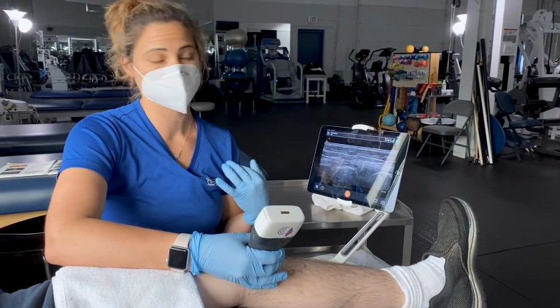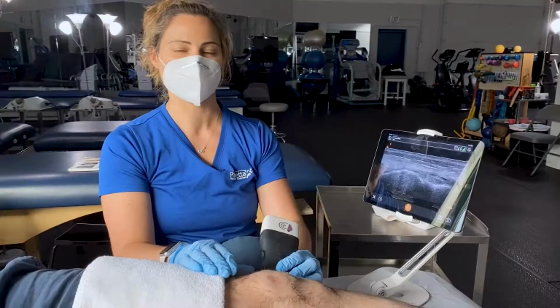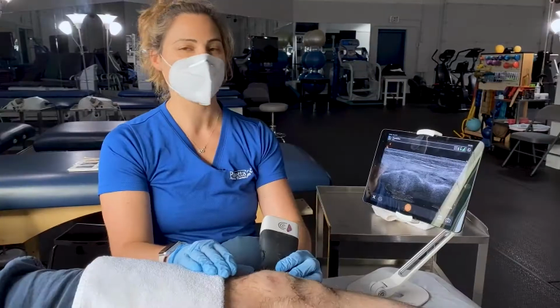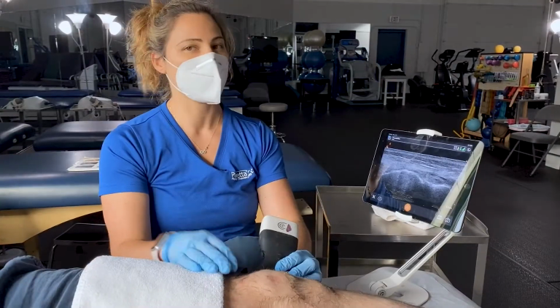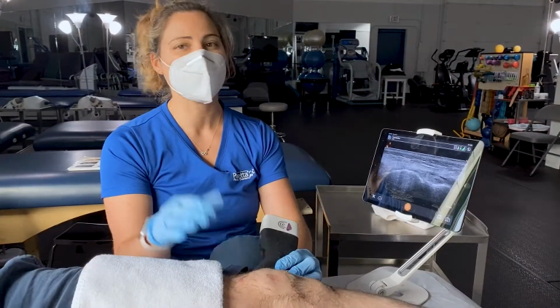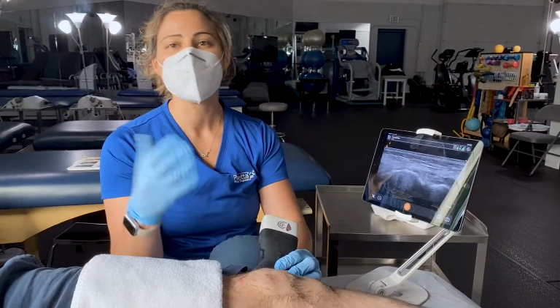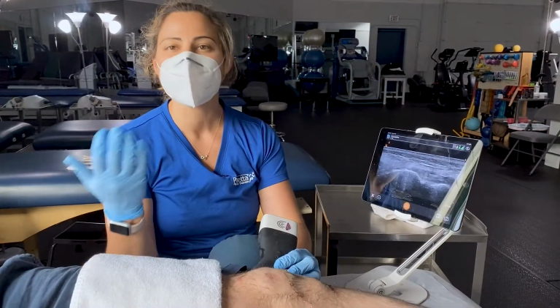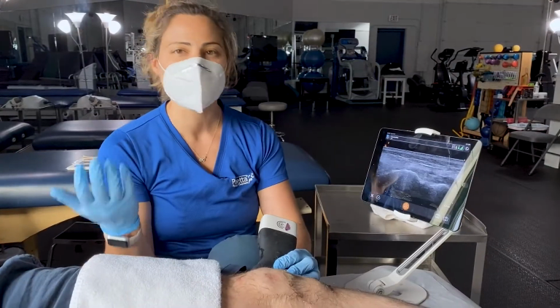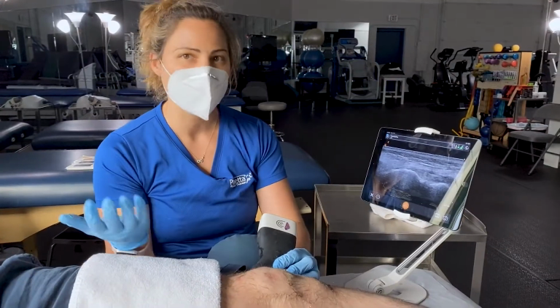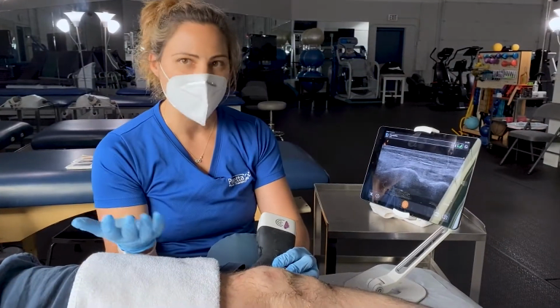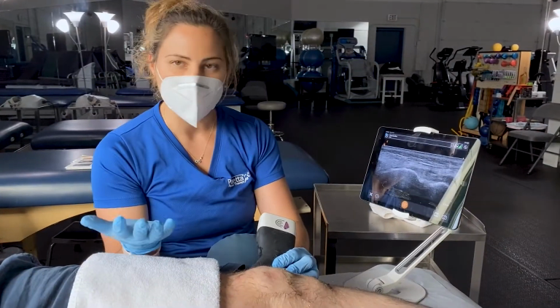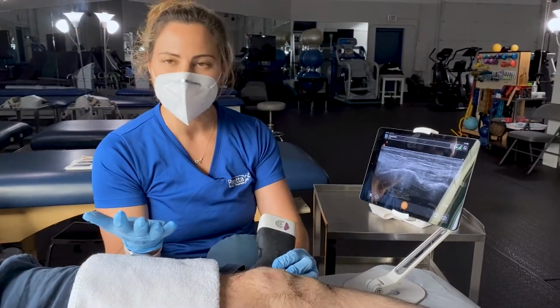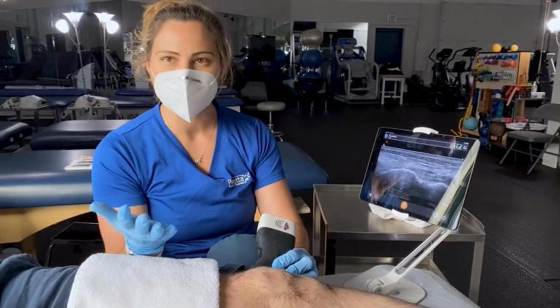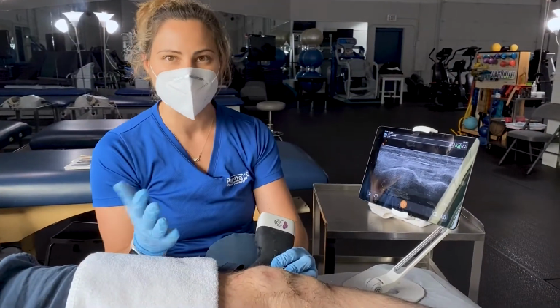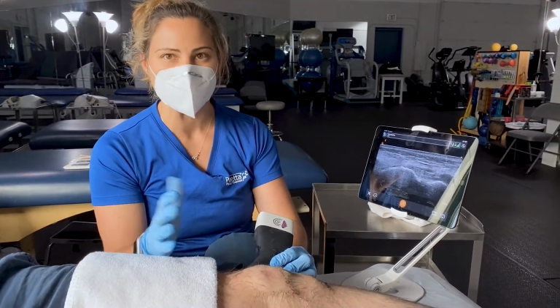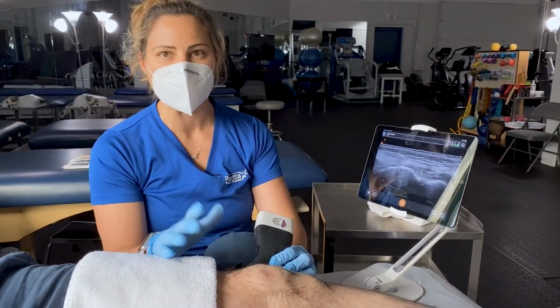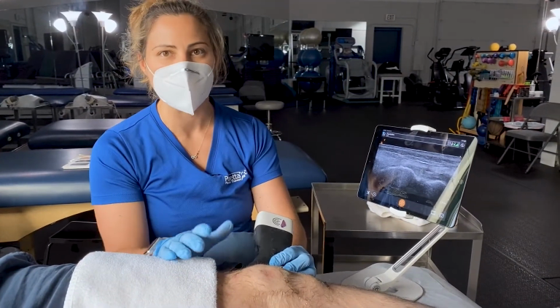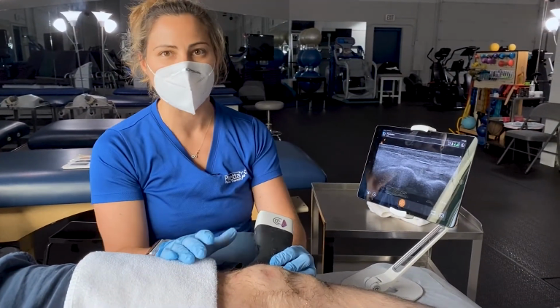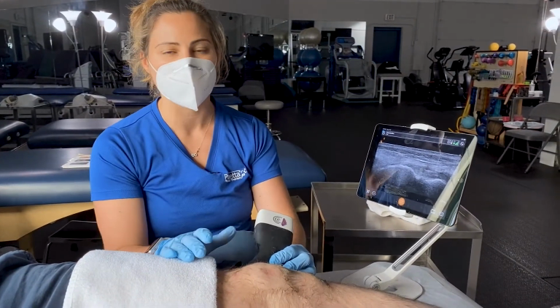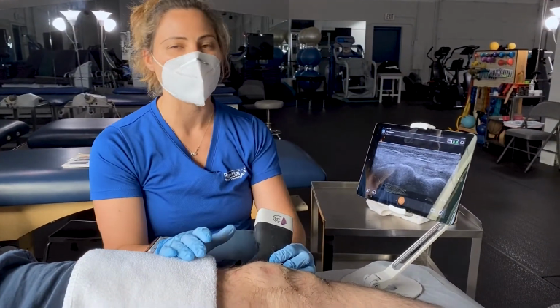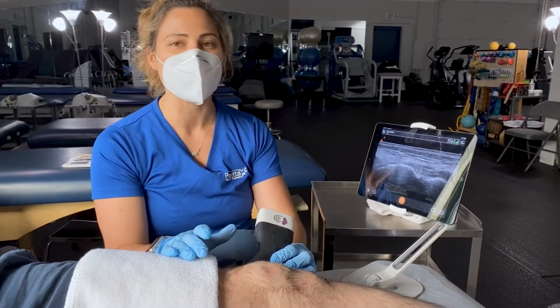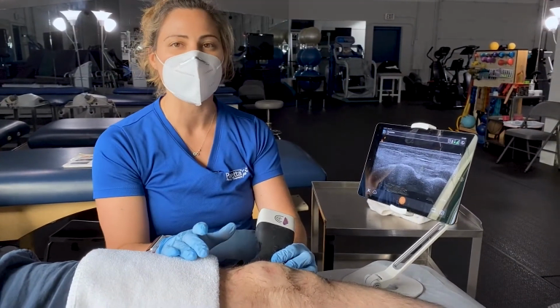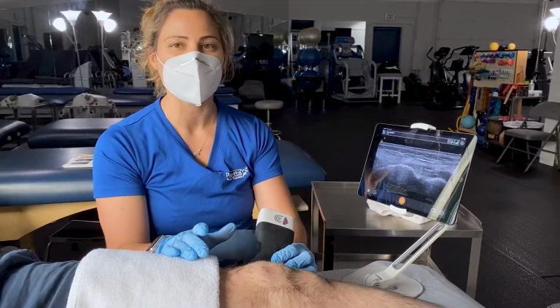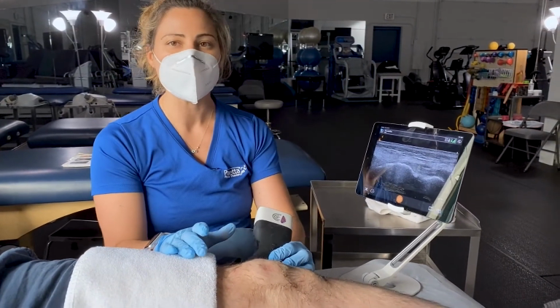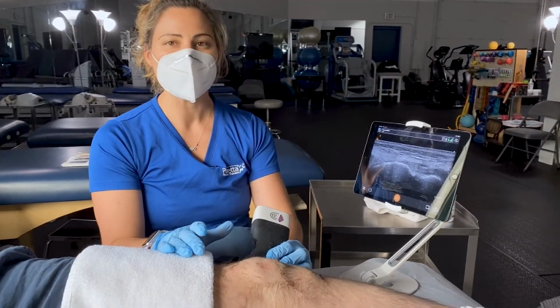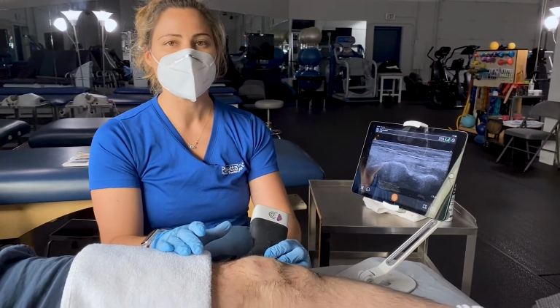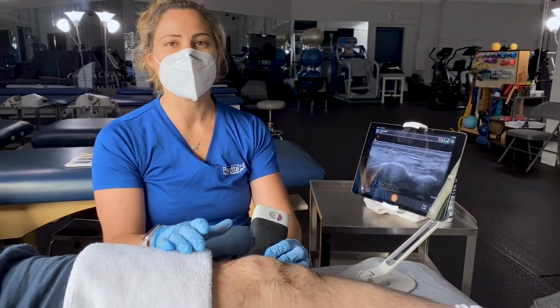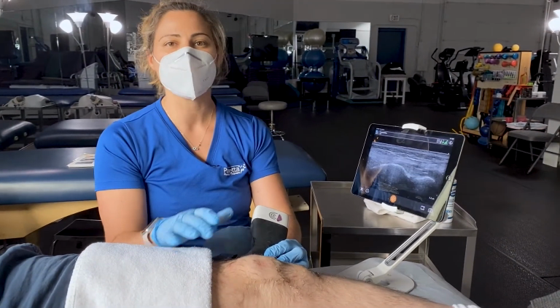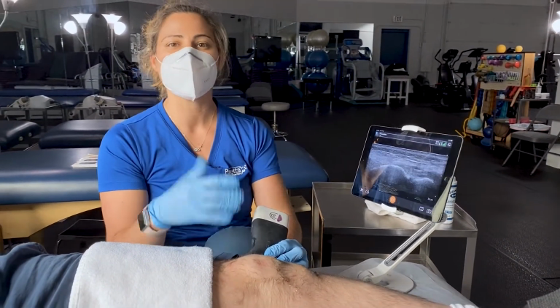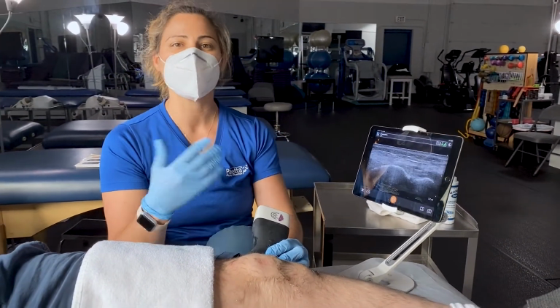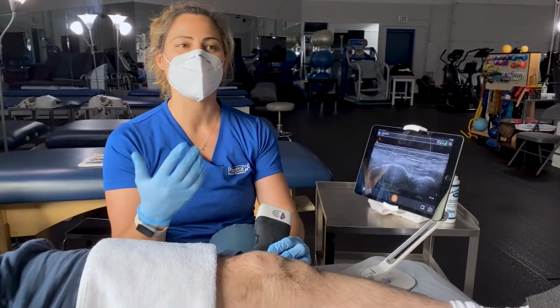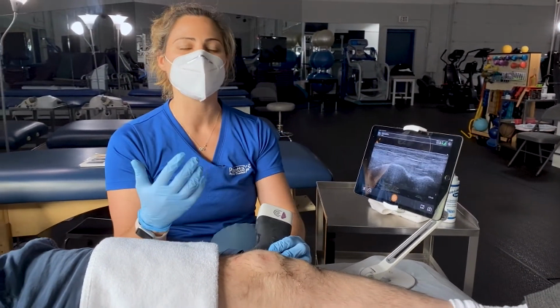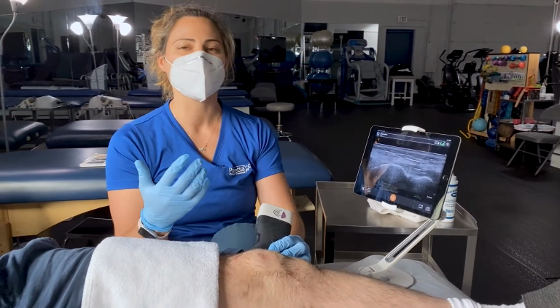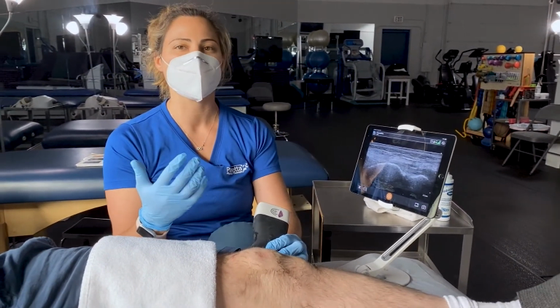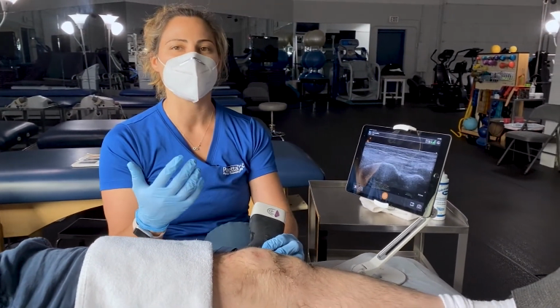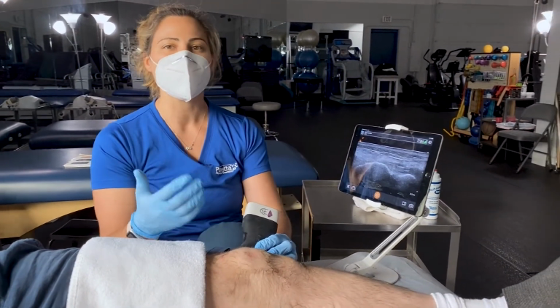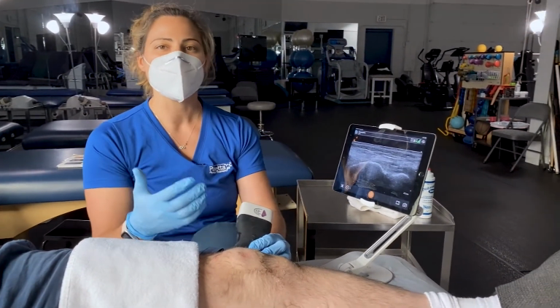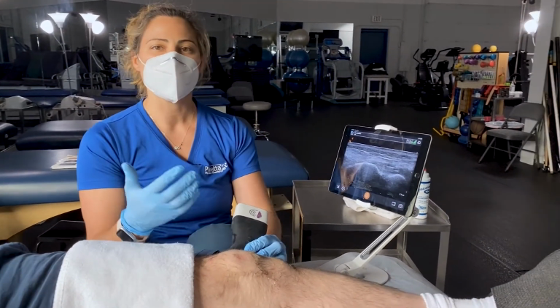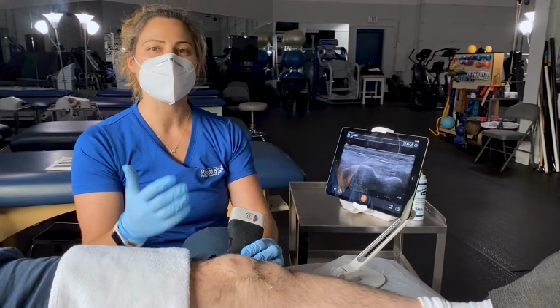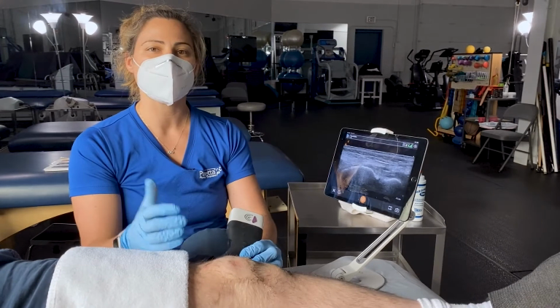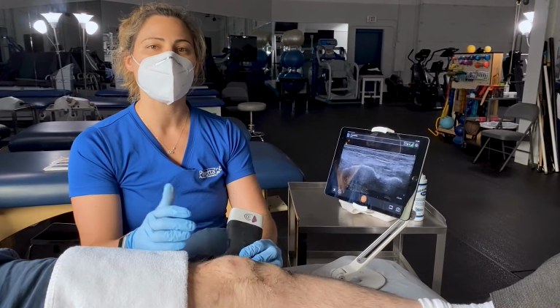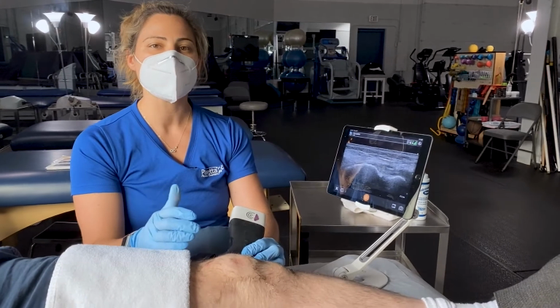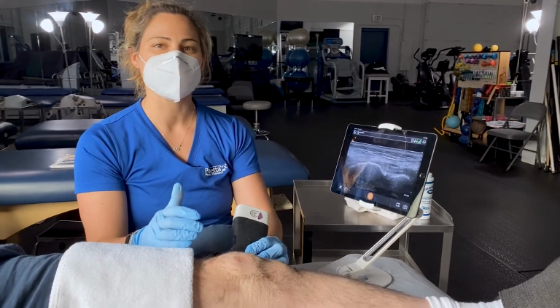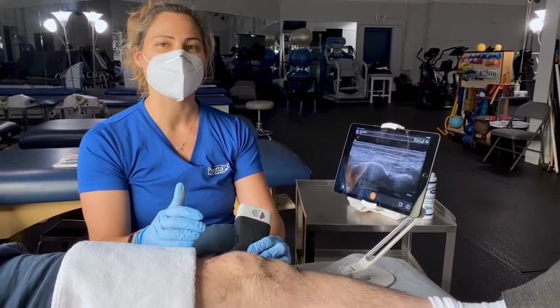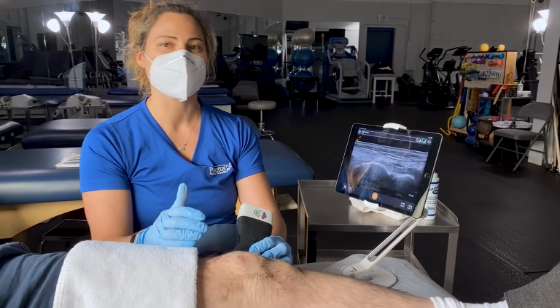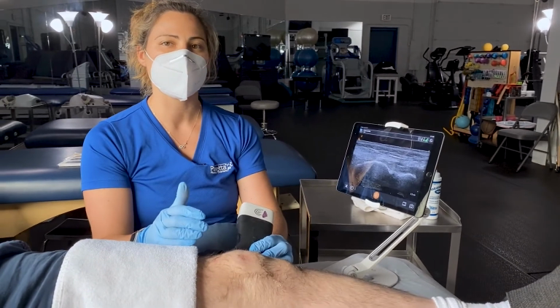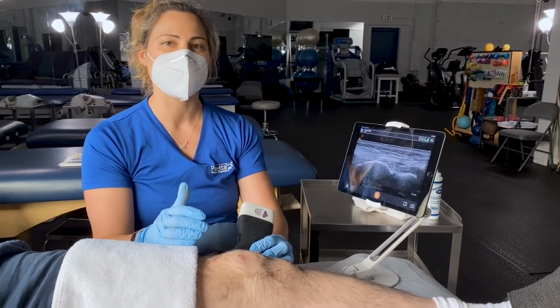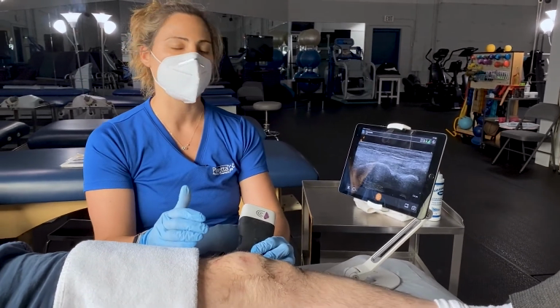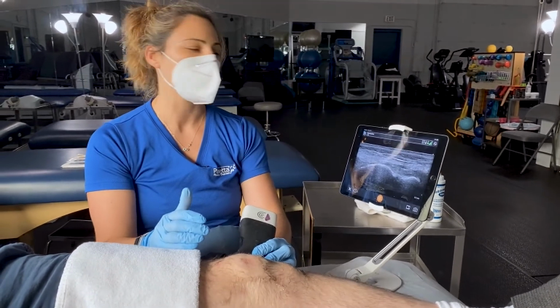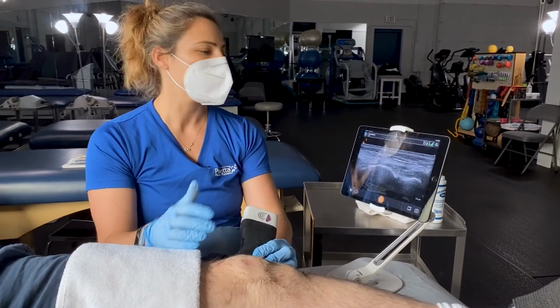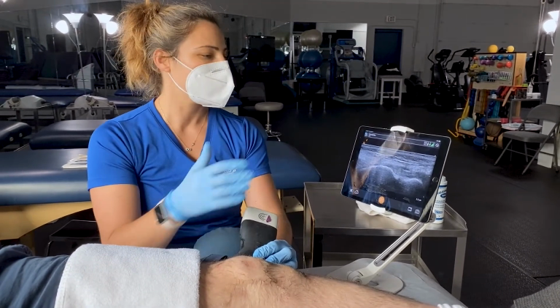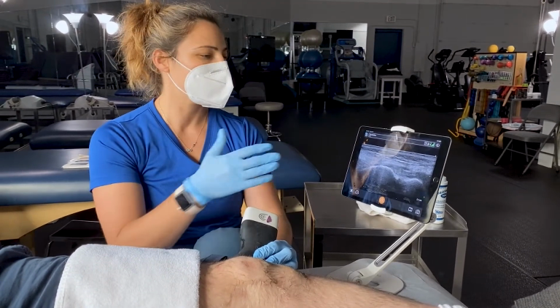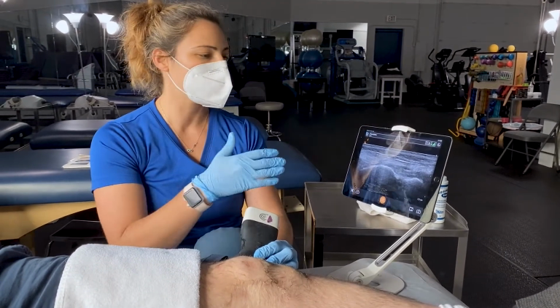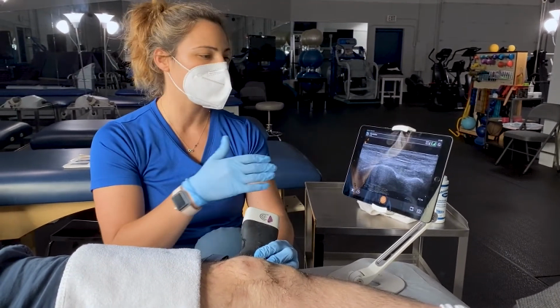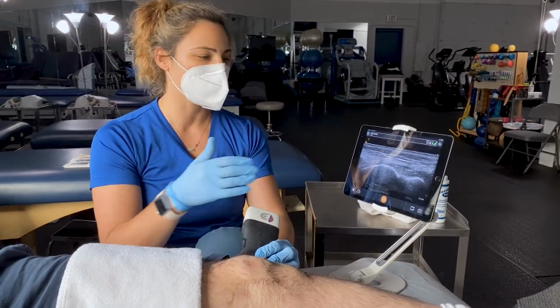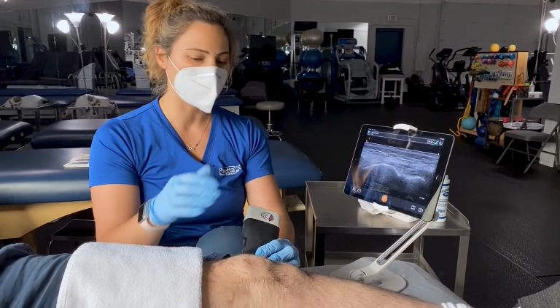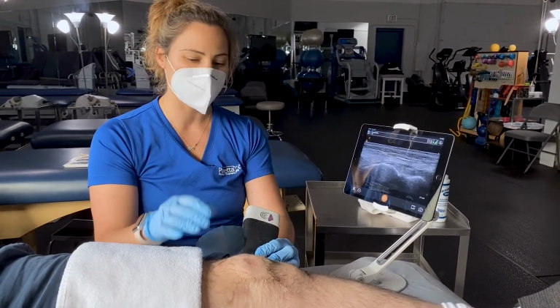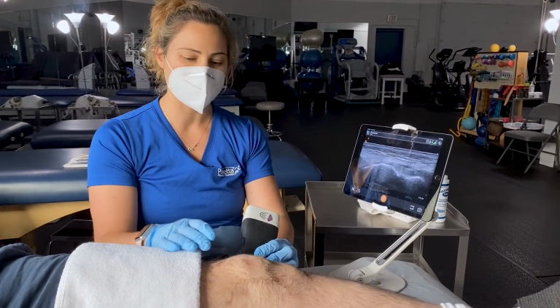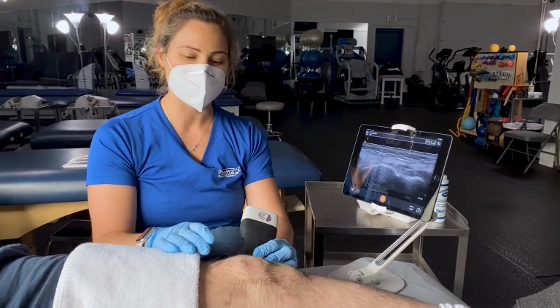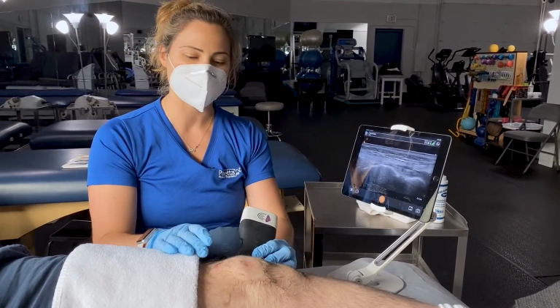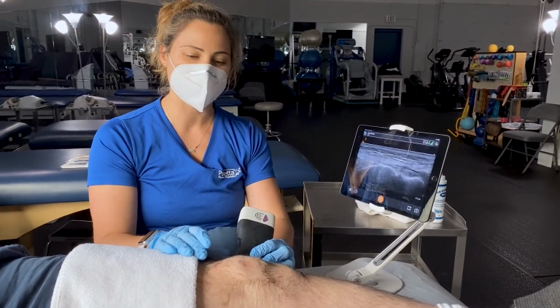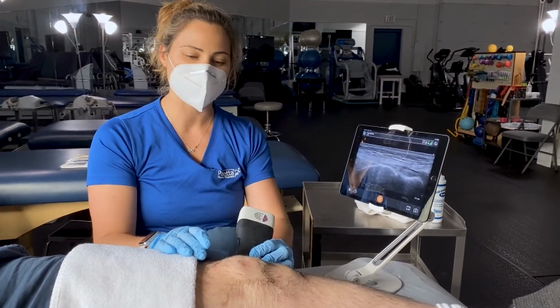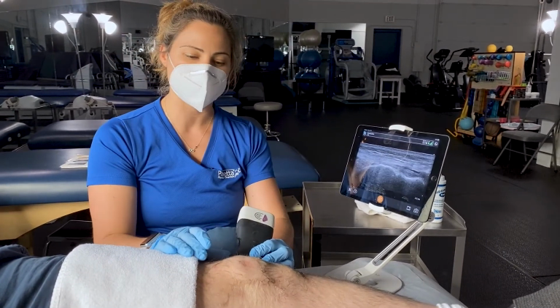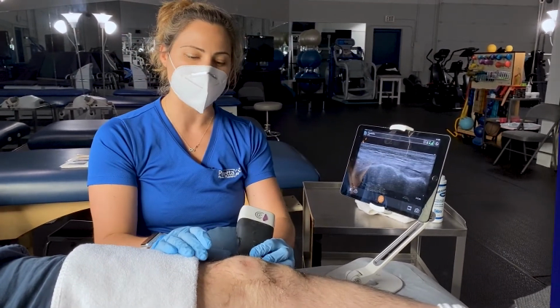If you're having any knee pain at all and you've been wondering what the cause of it might be, this is a great way to see inside.